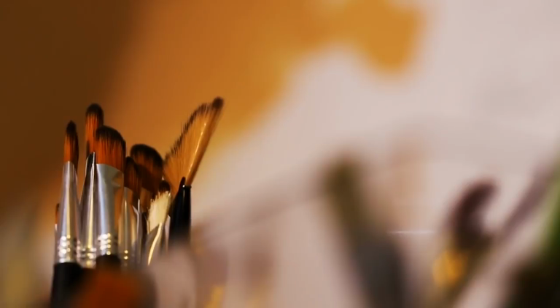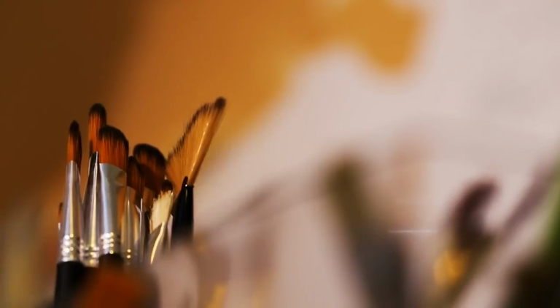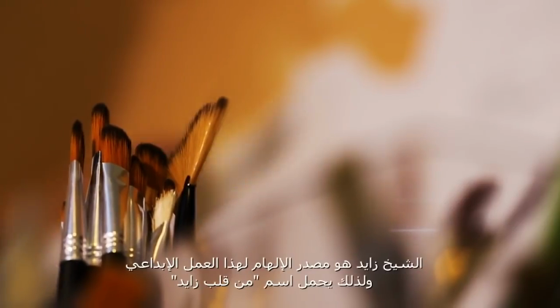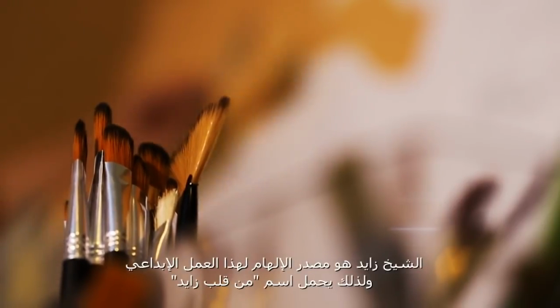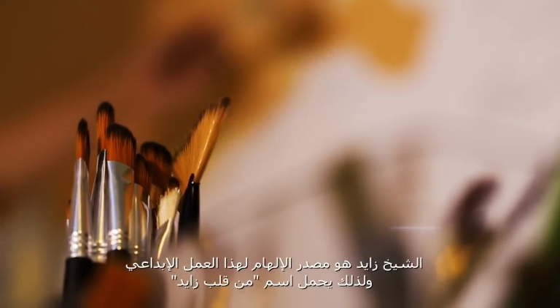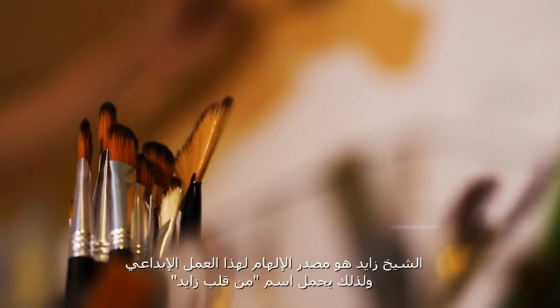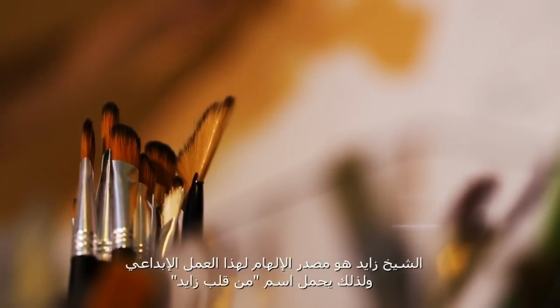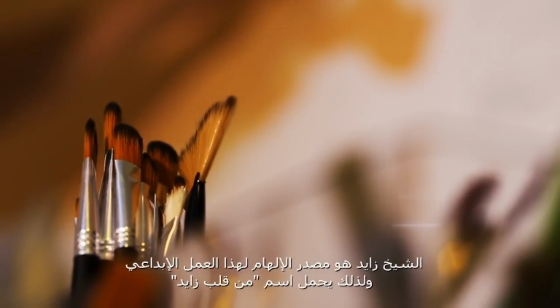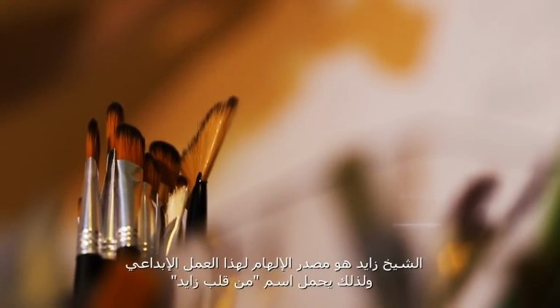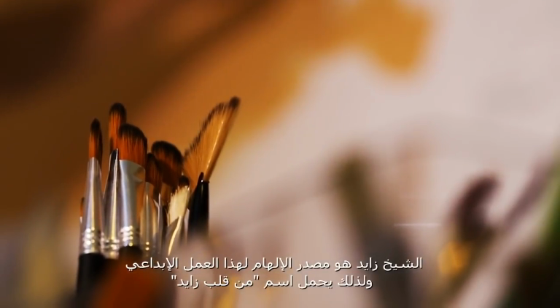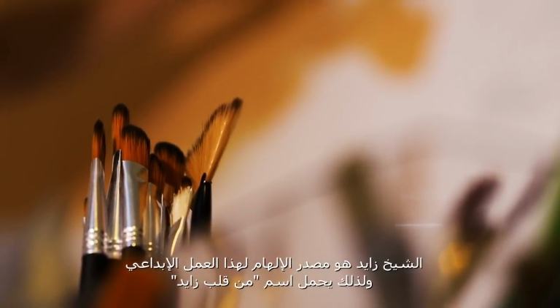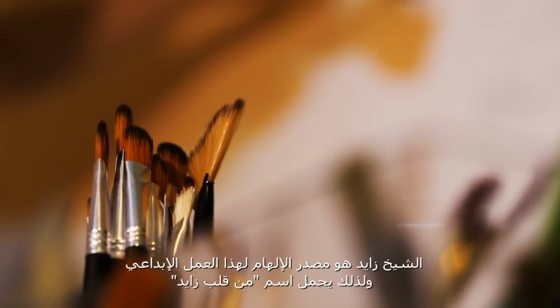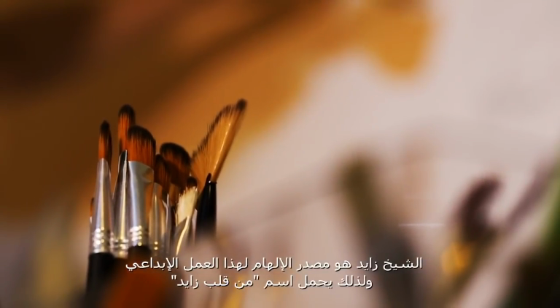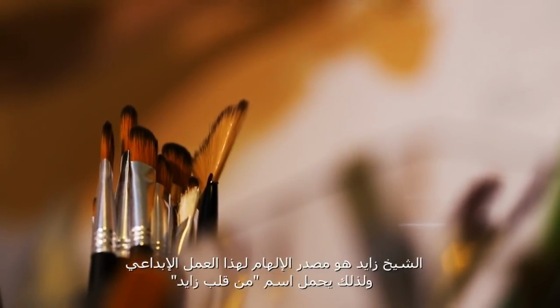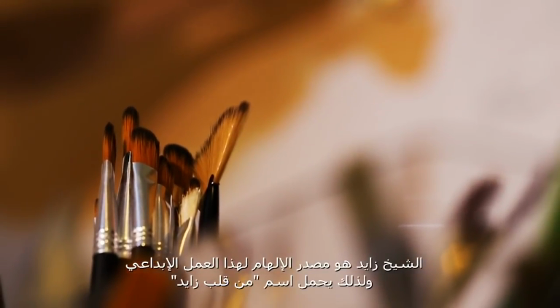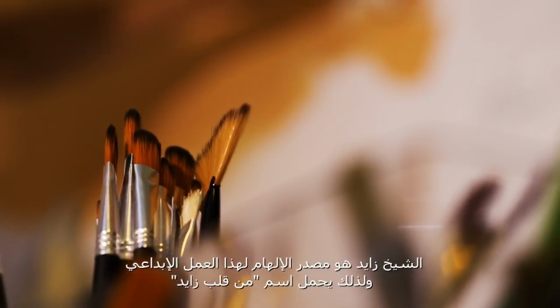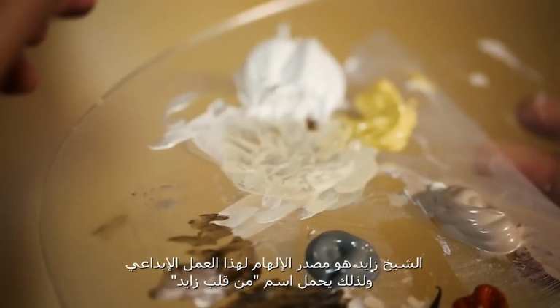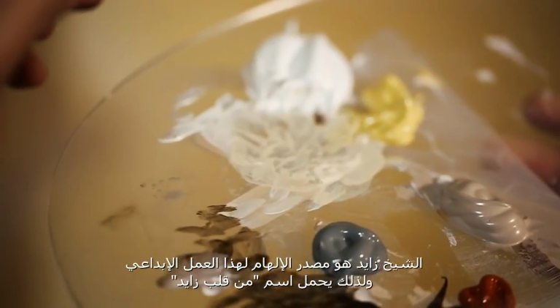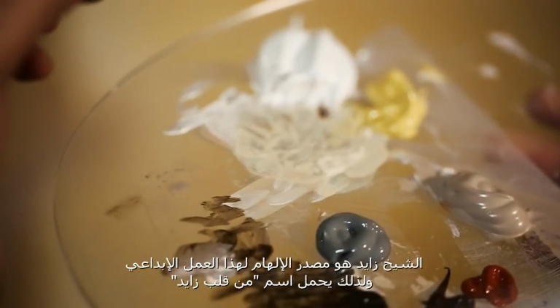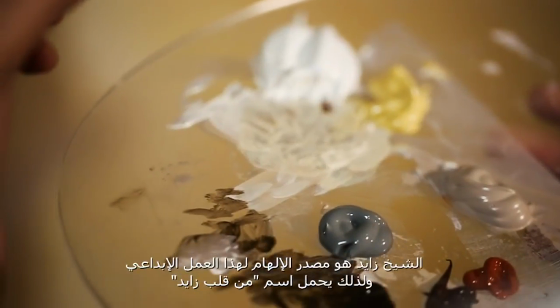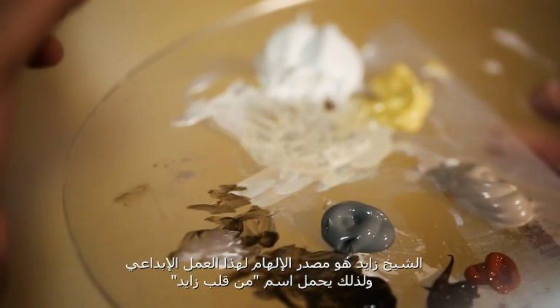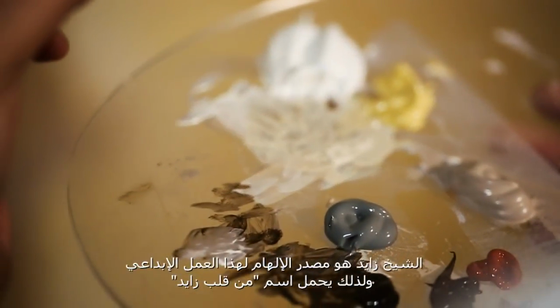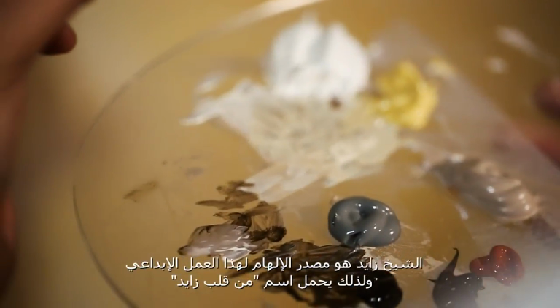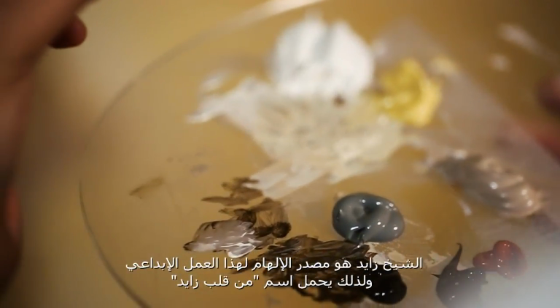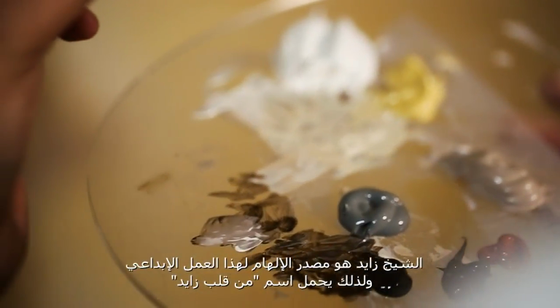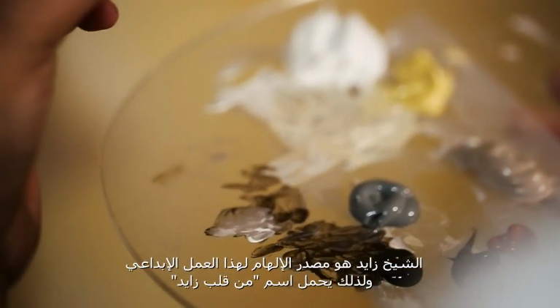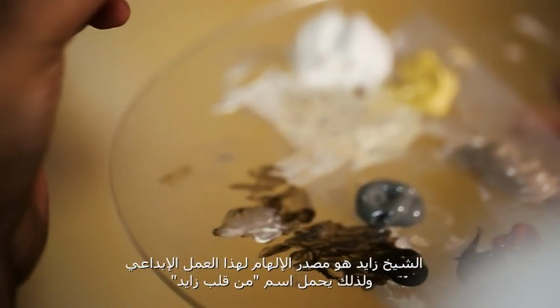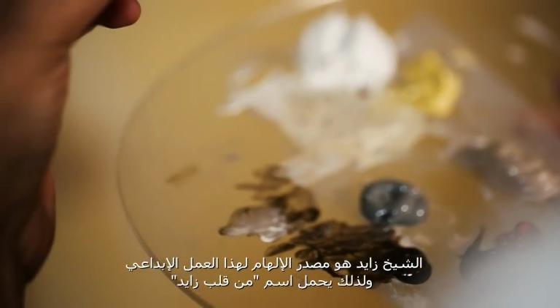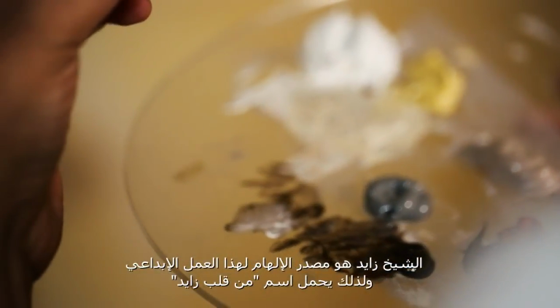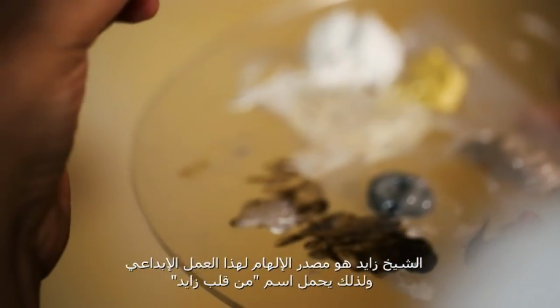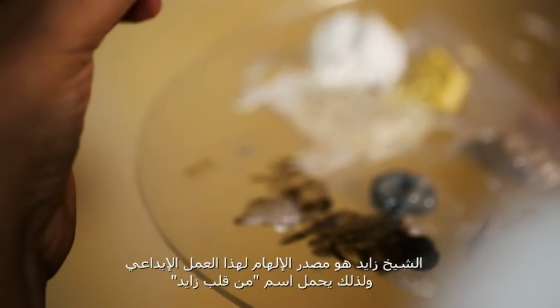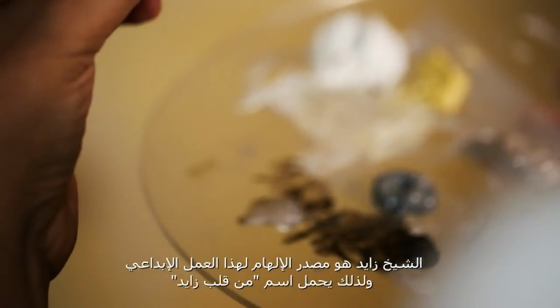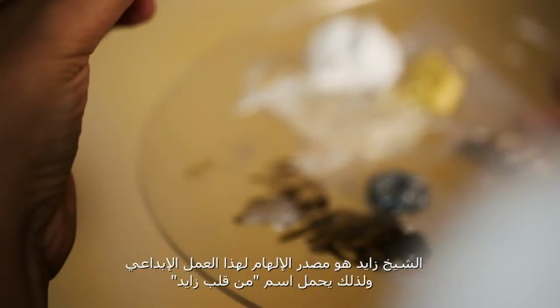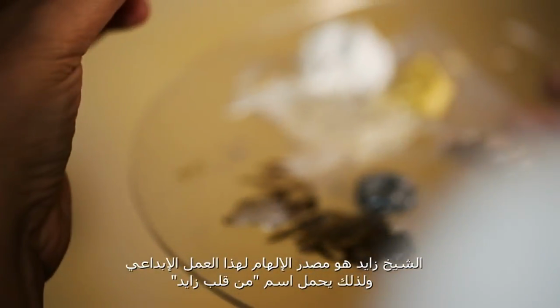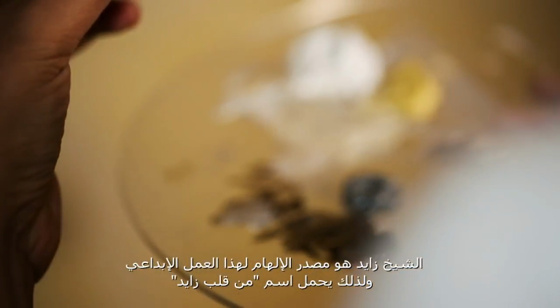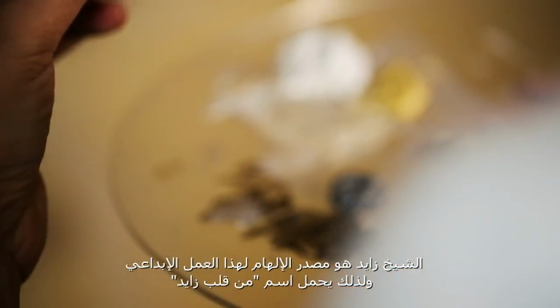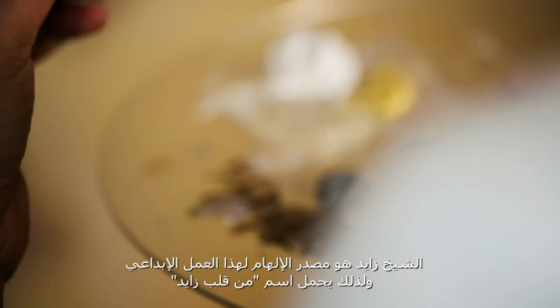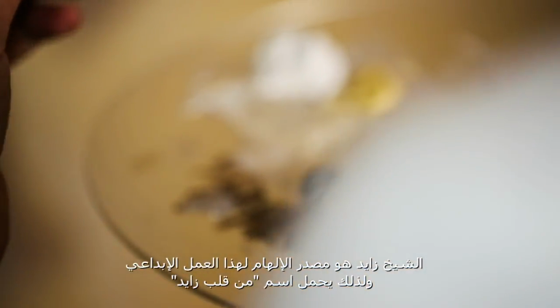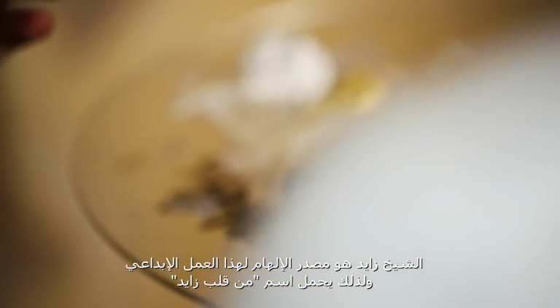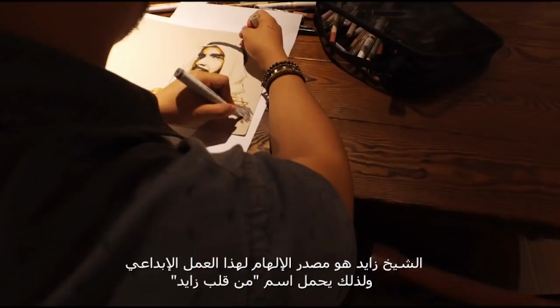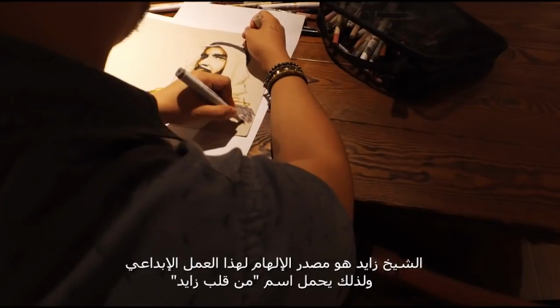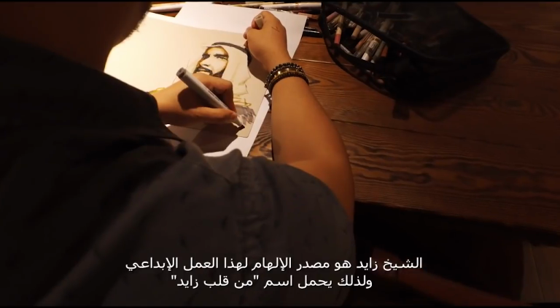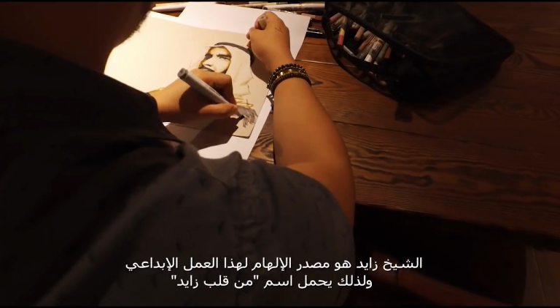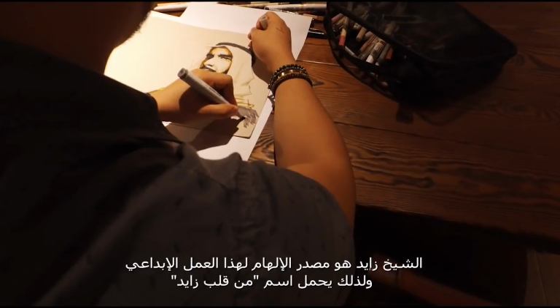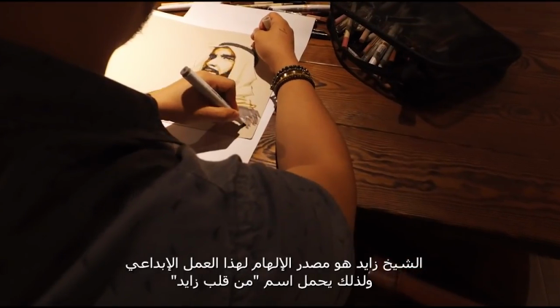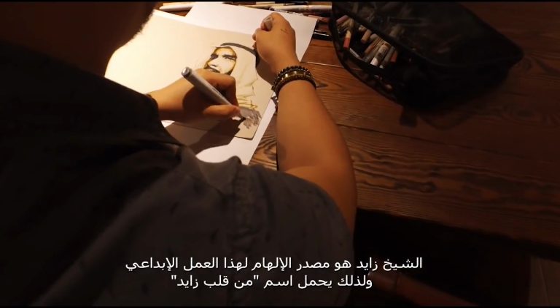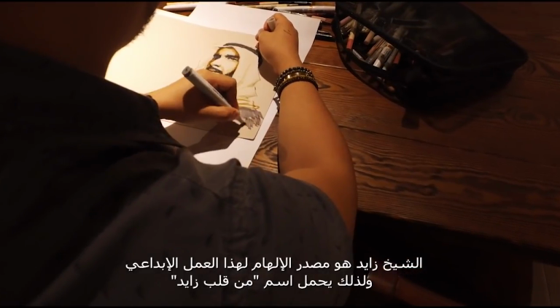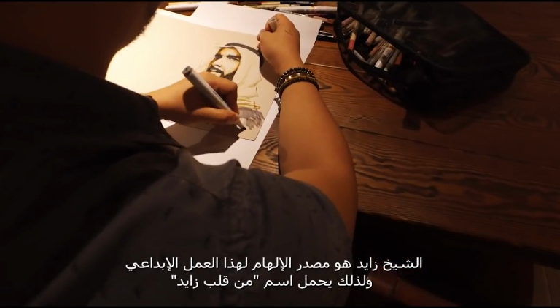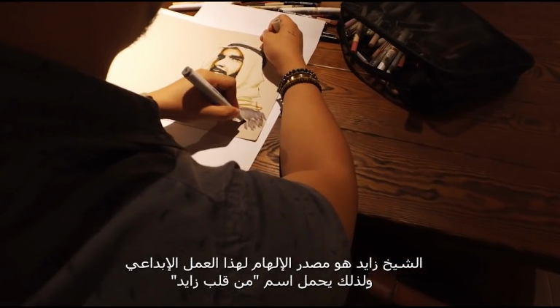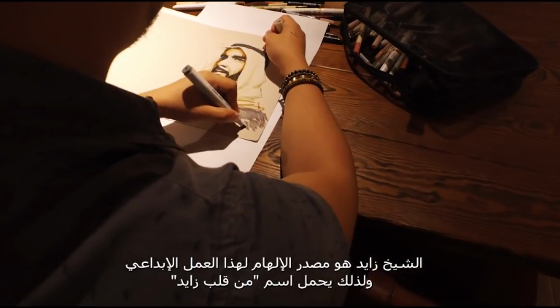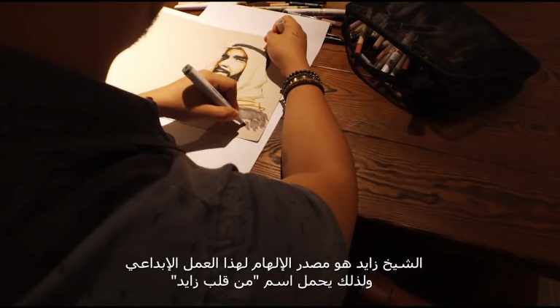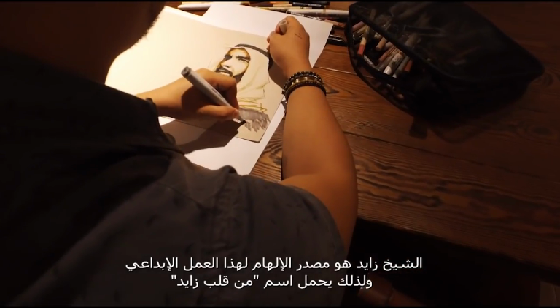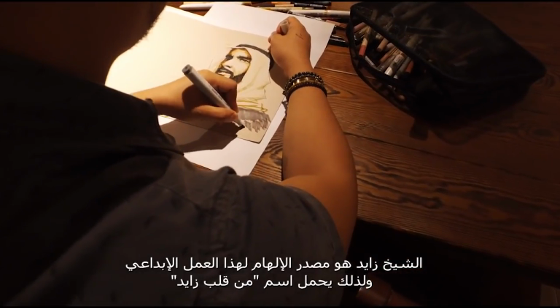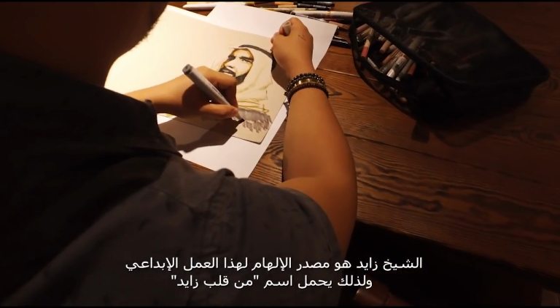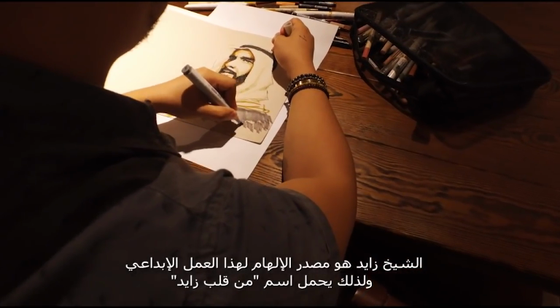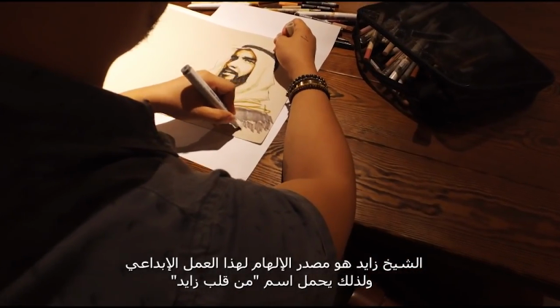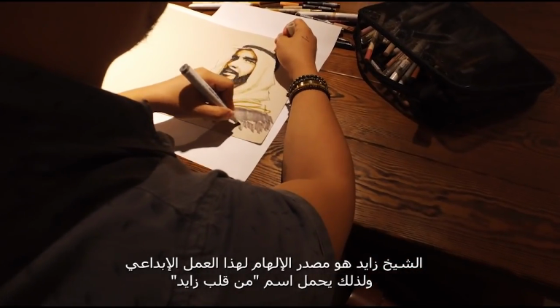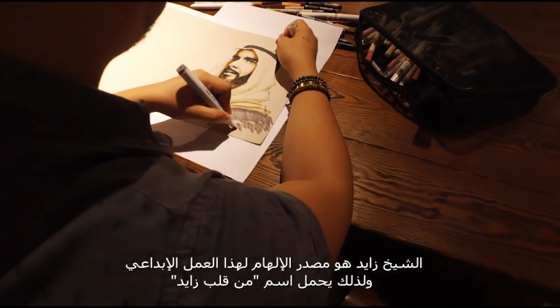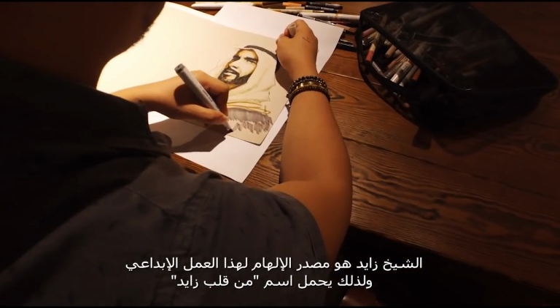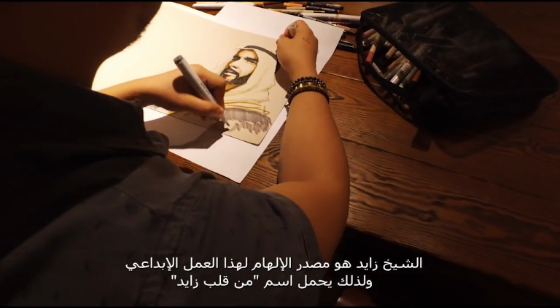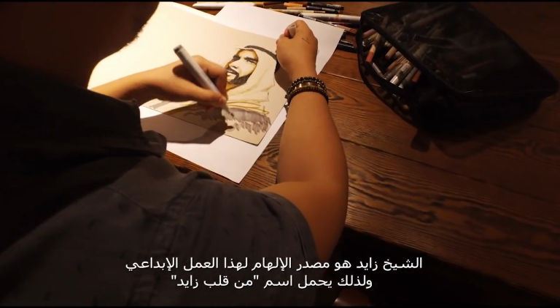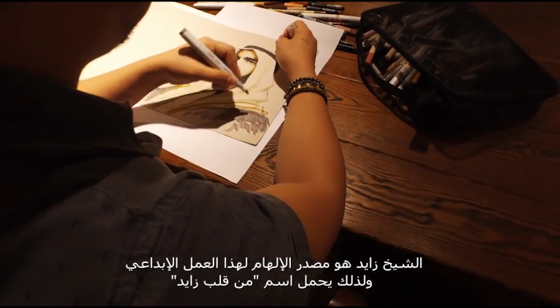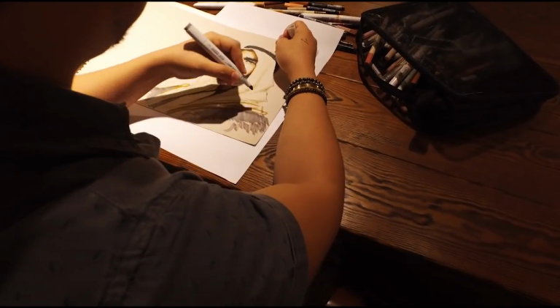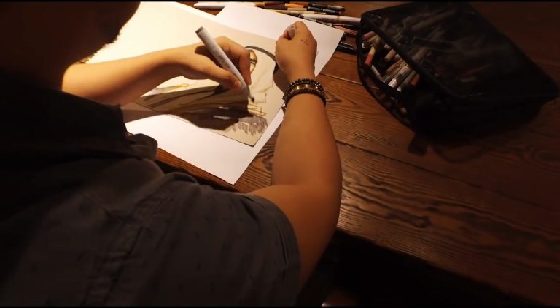The inspiration of the artwork is obviously Sheikh Zayed. And because of this, I called it From the Heart of Zayed.